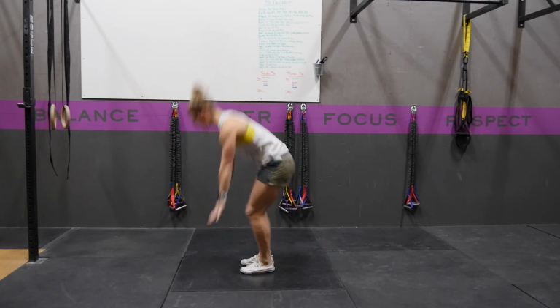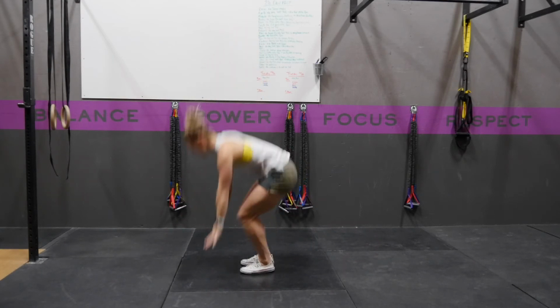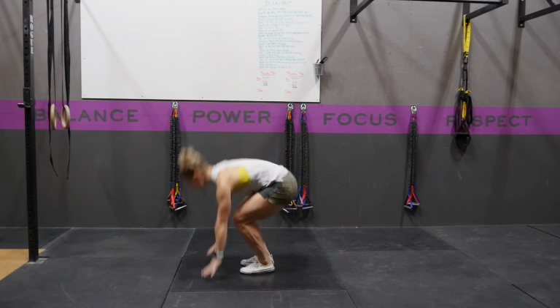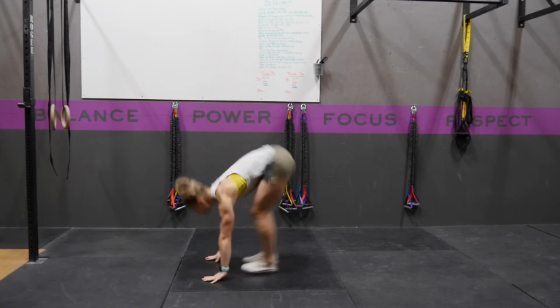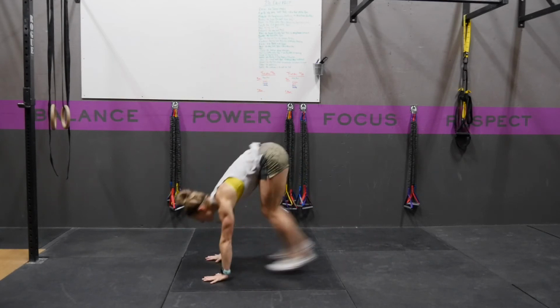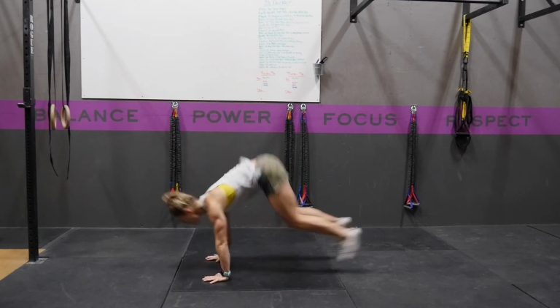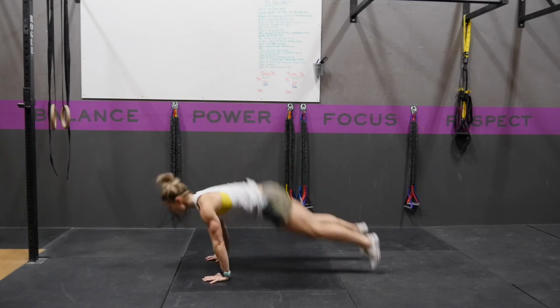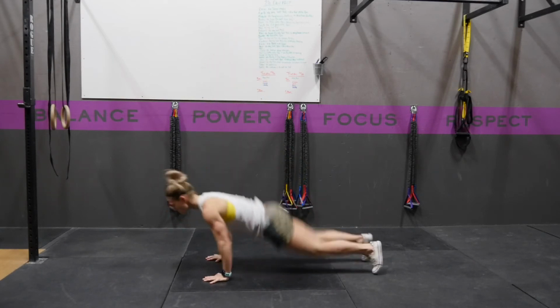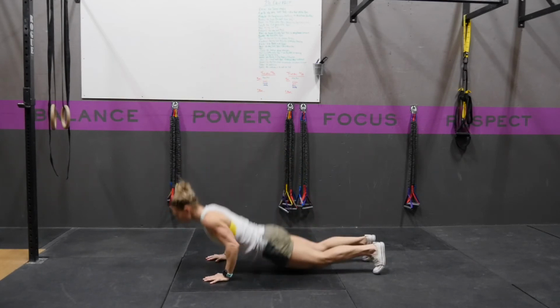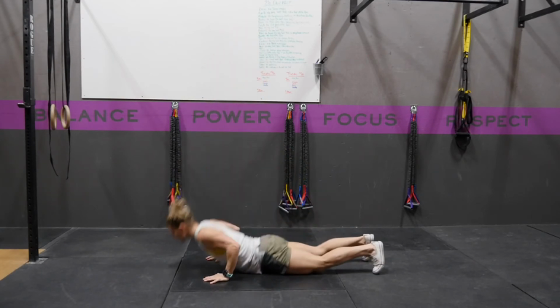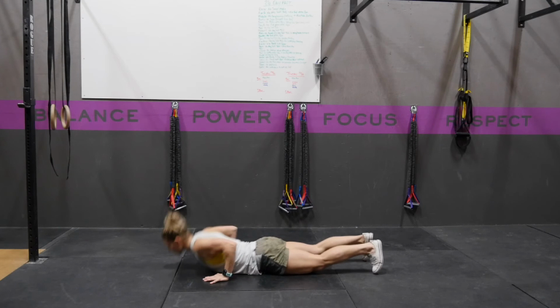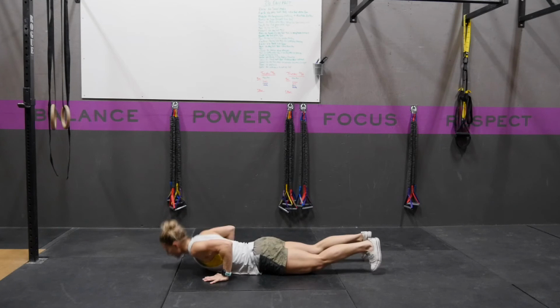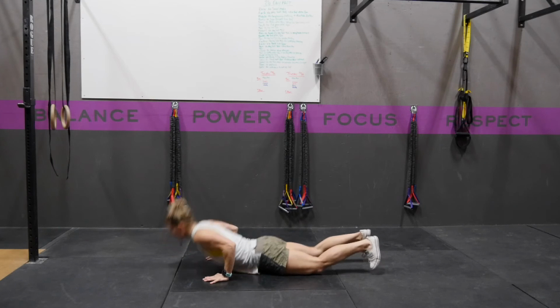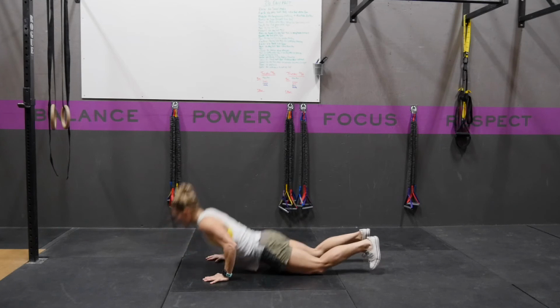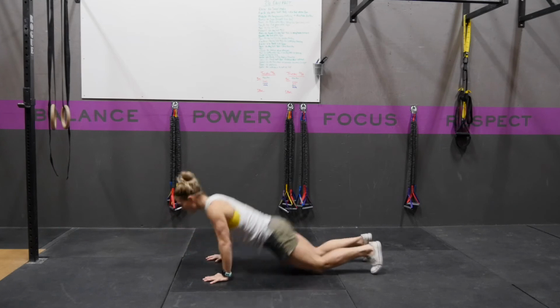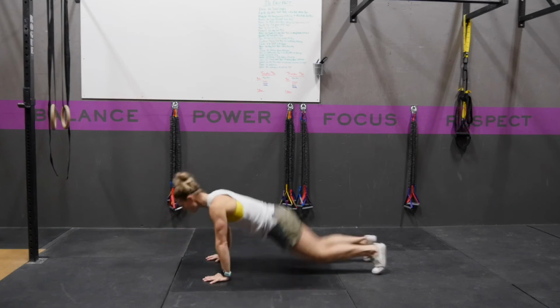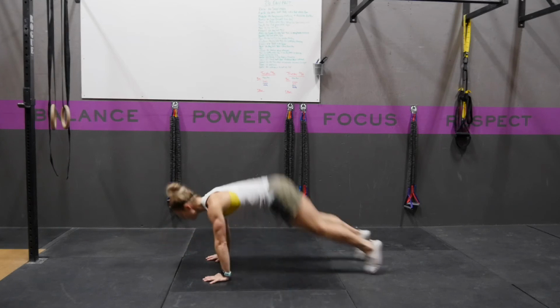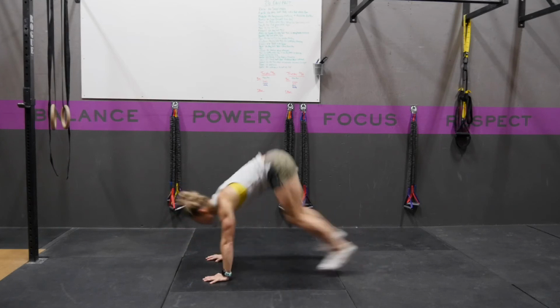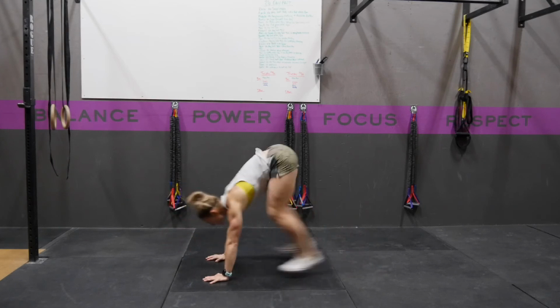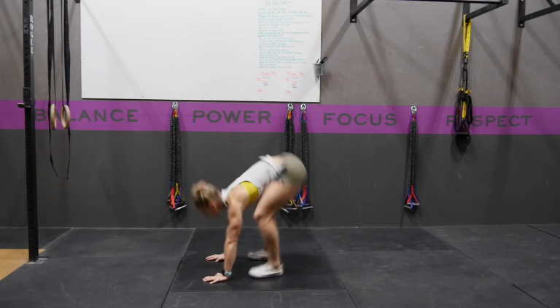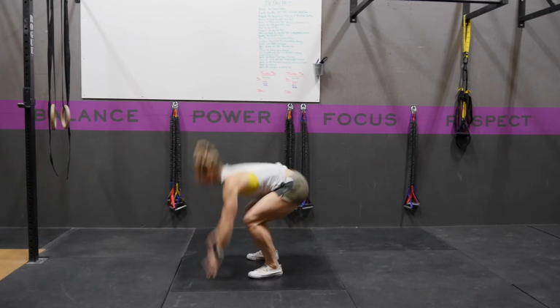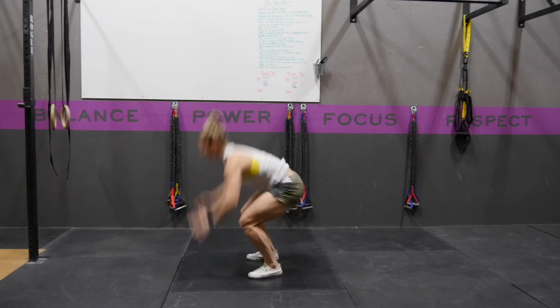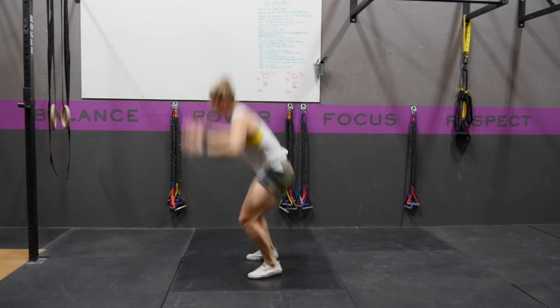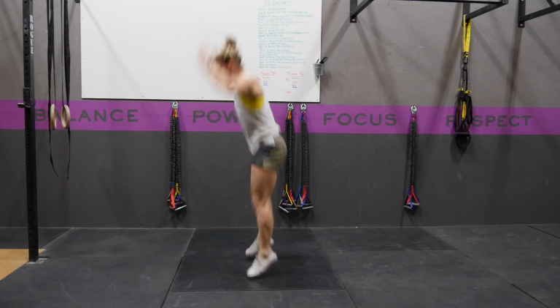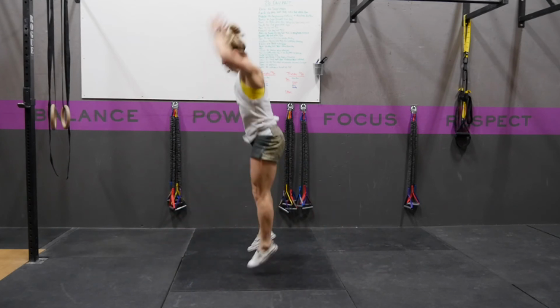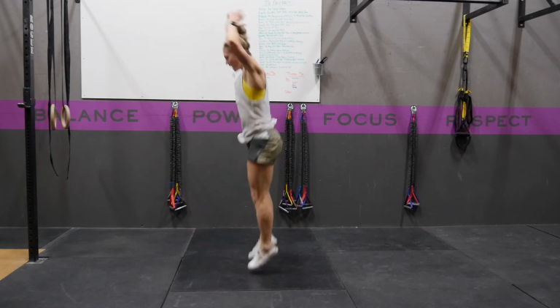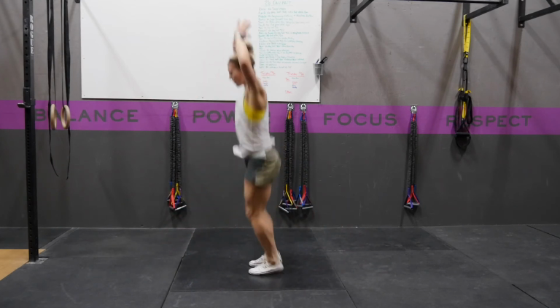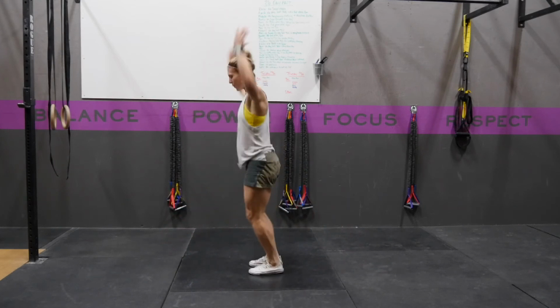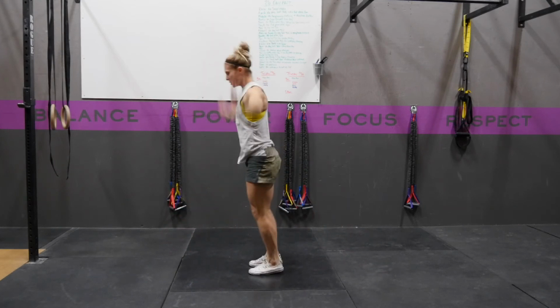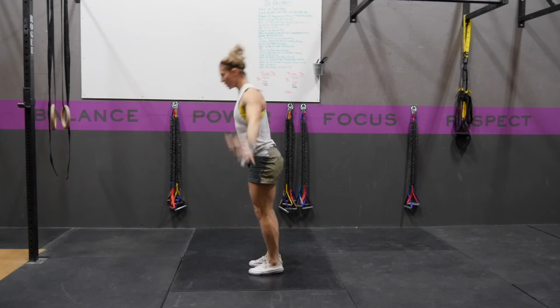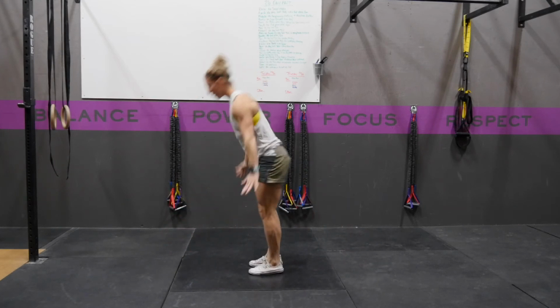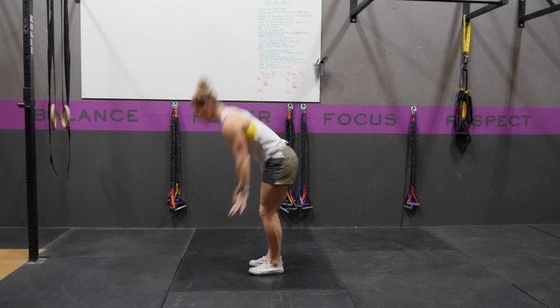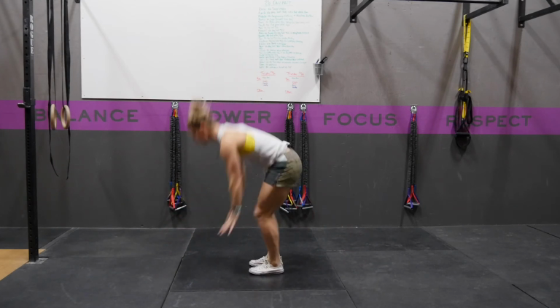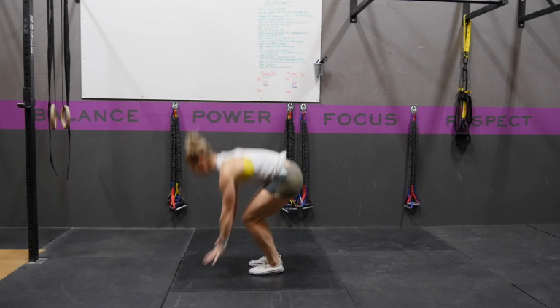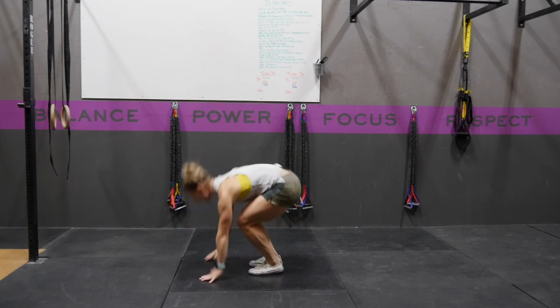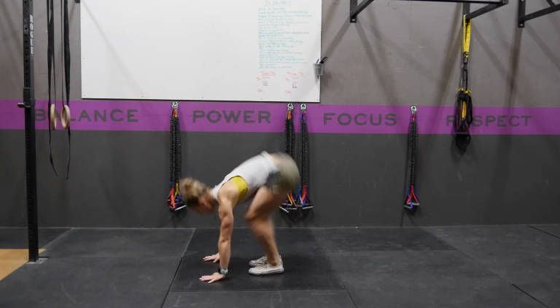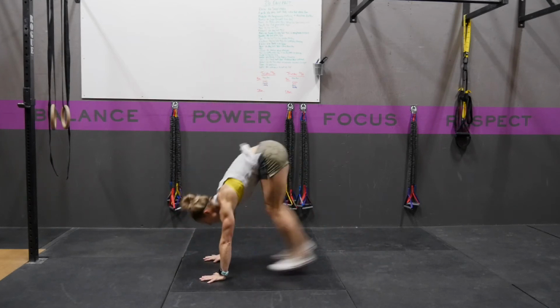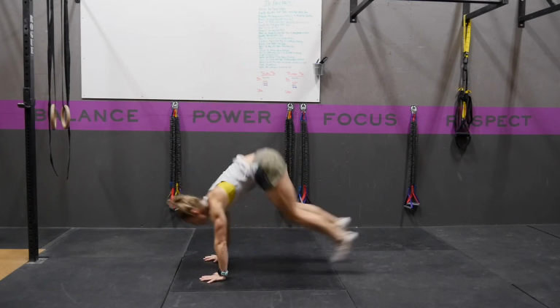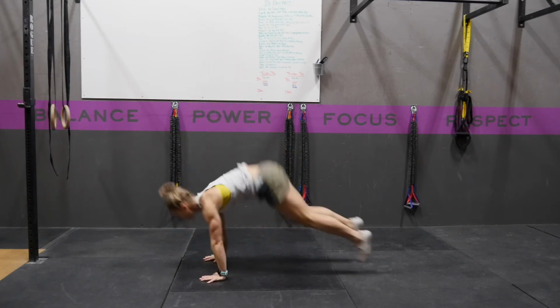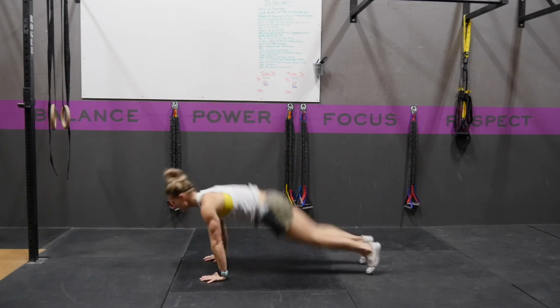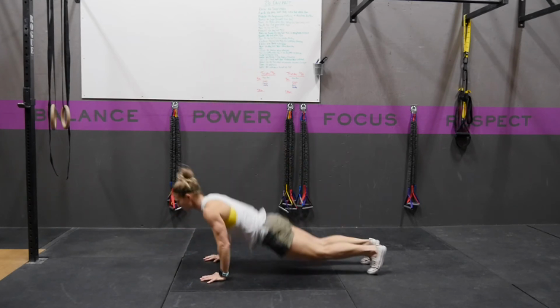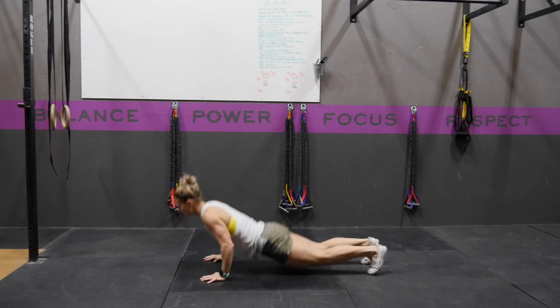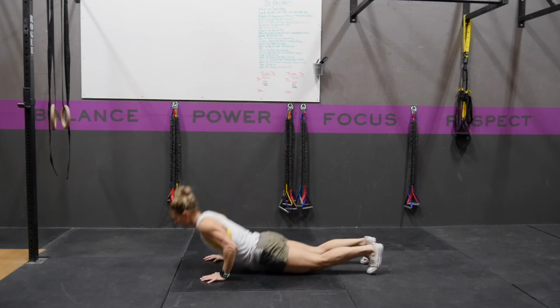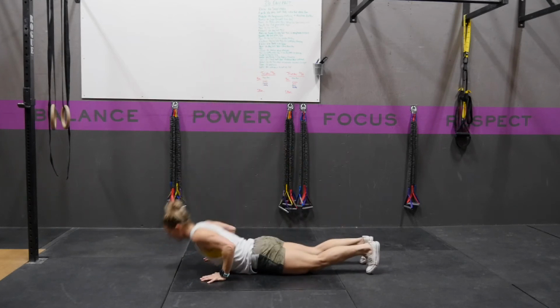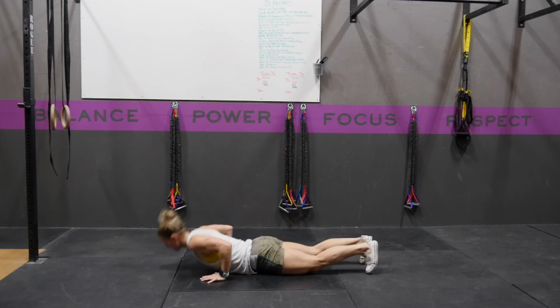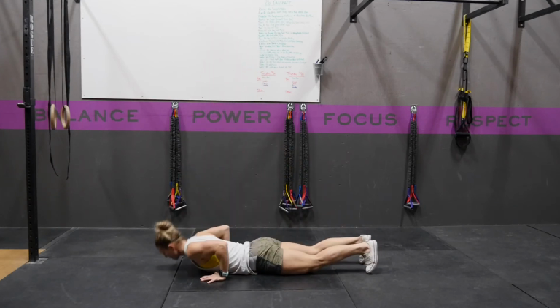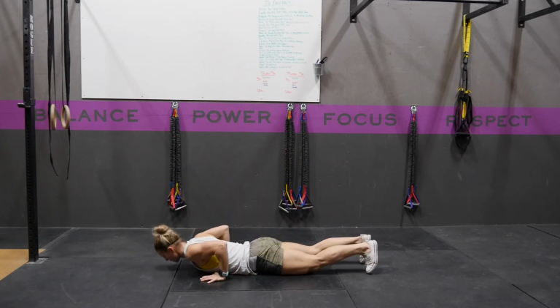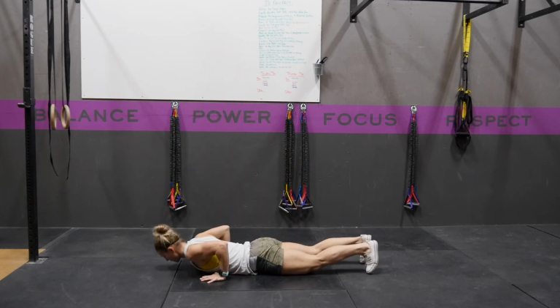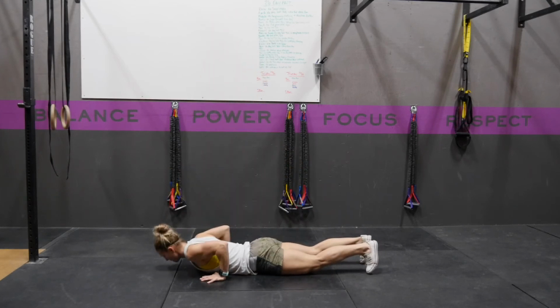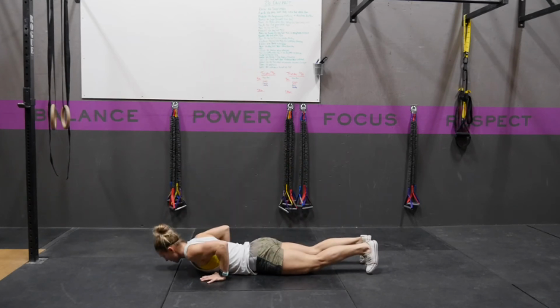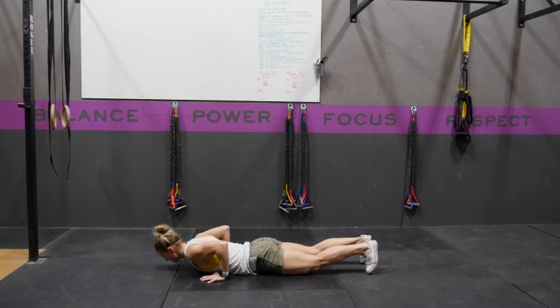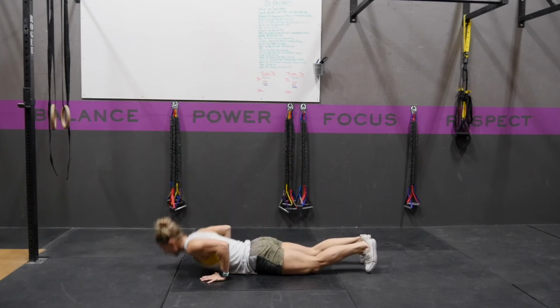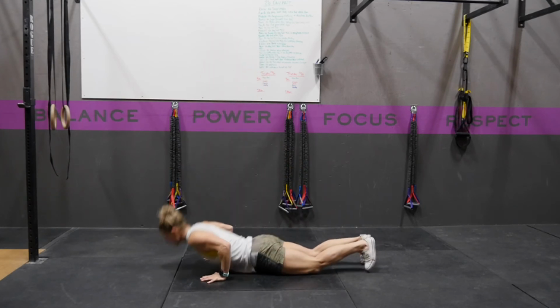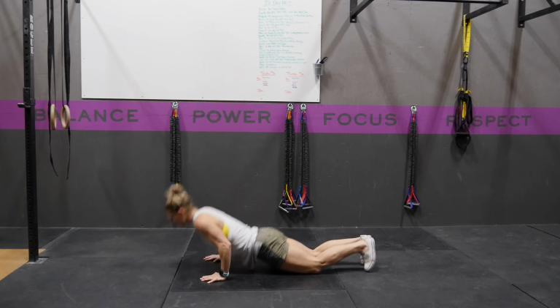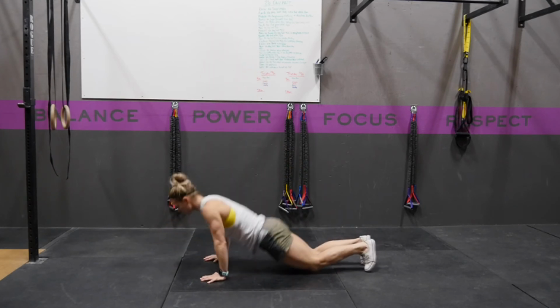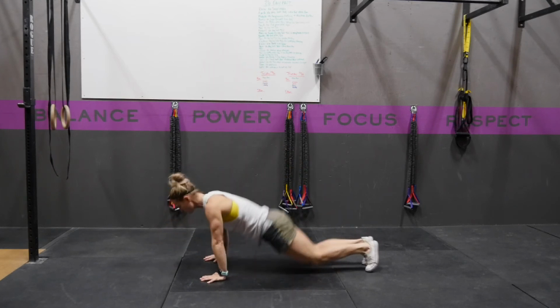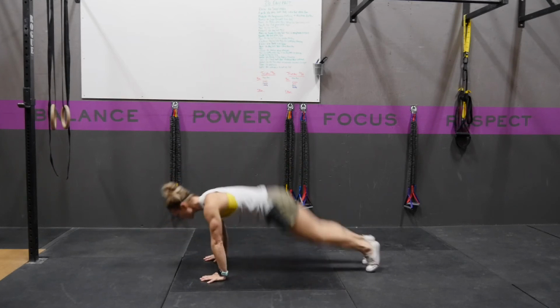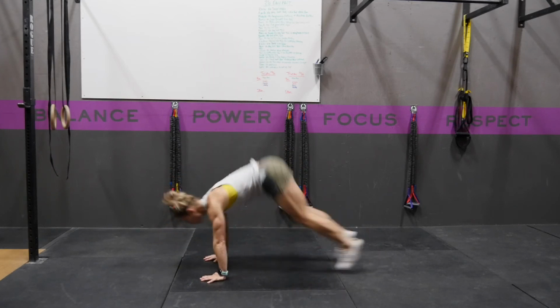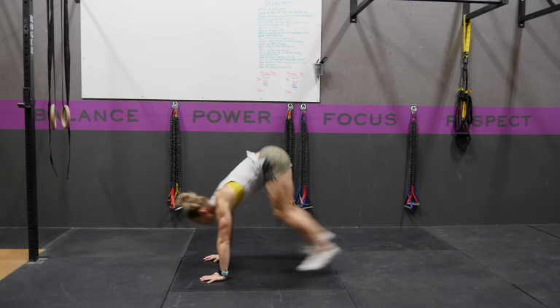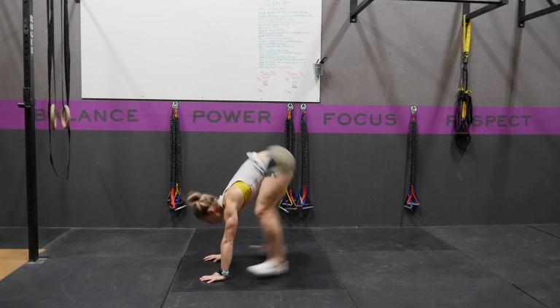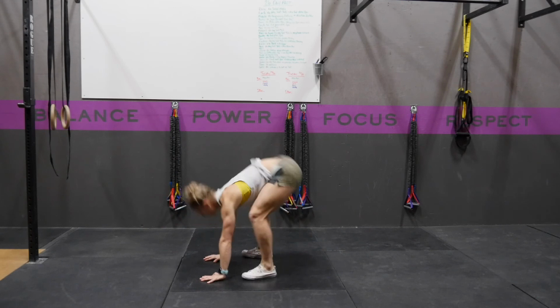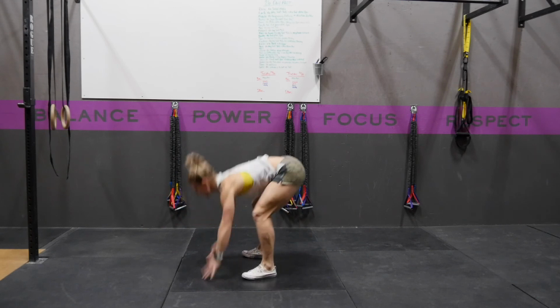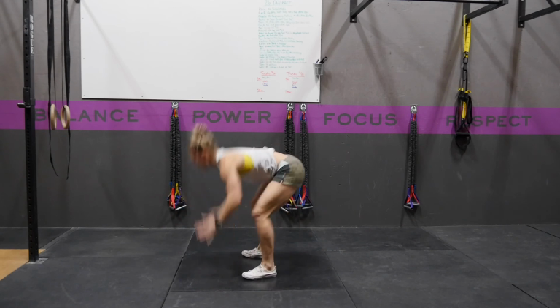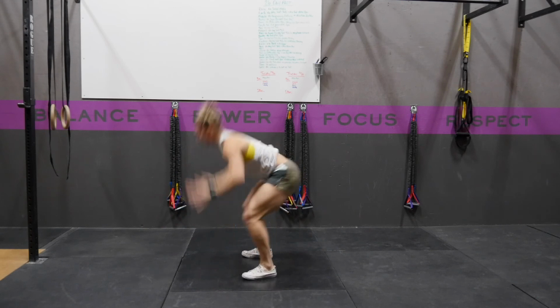Again, straight down, straight up. When you're in this bottom position, your butt muscles should be tight.